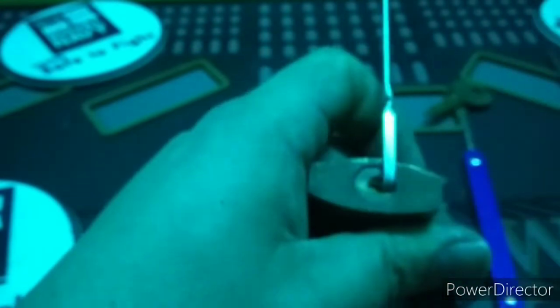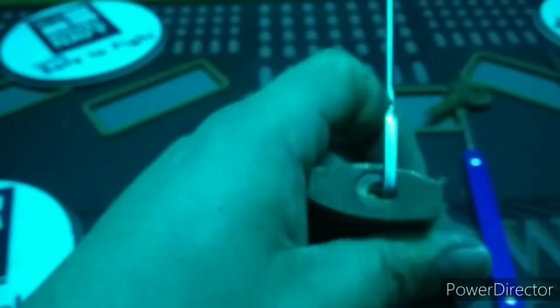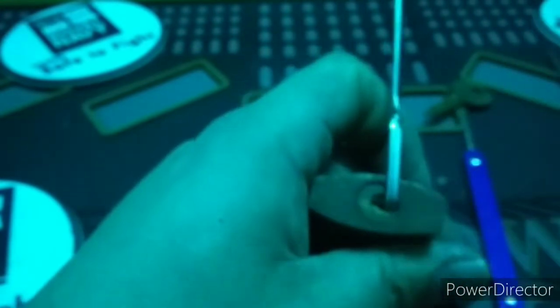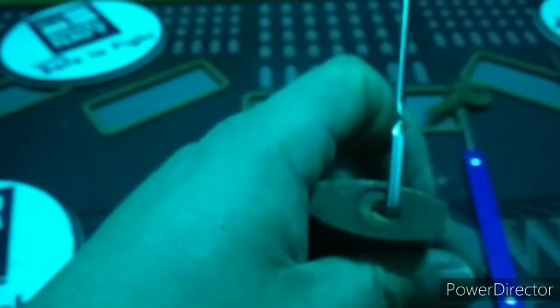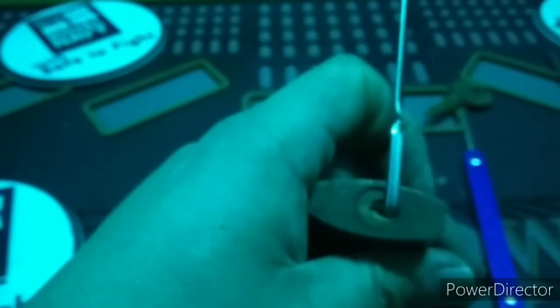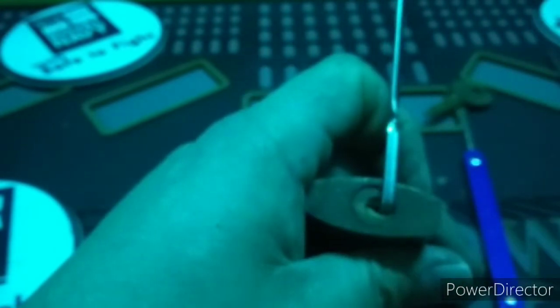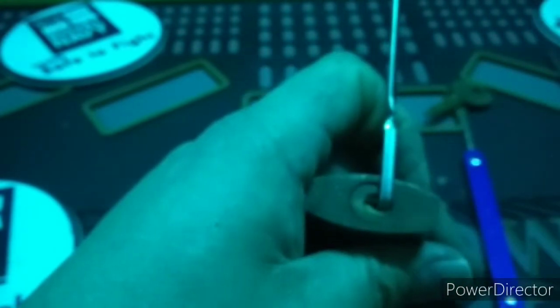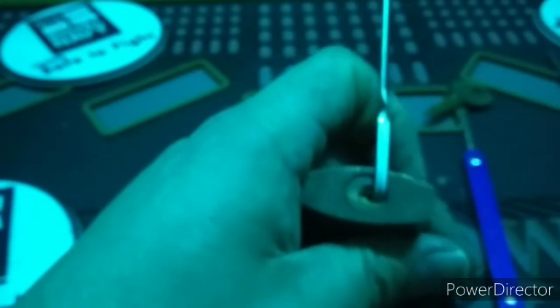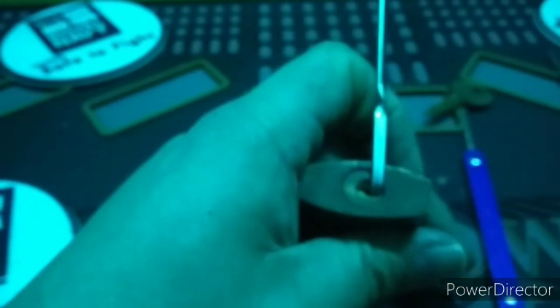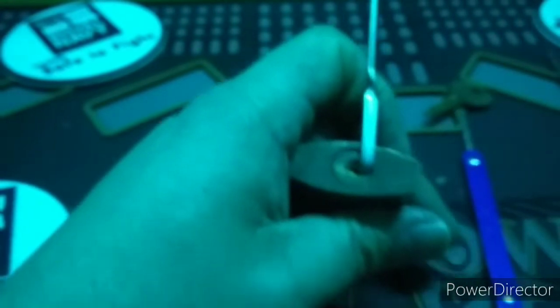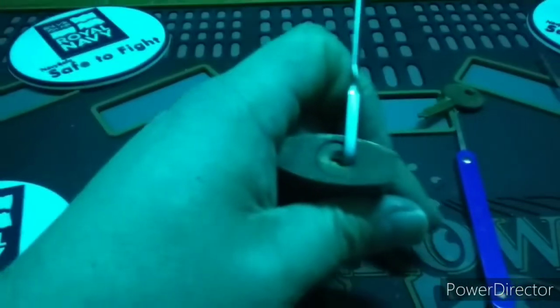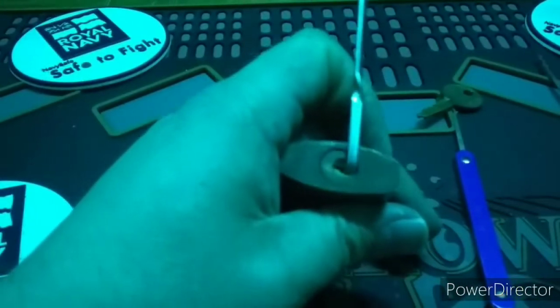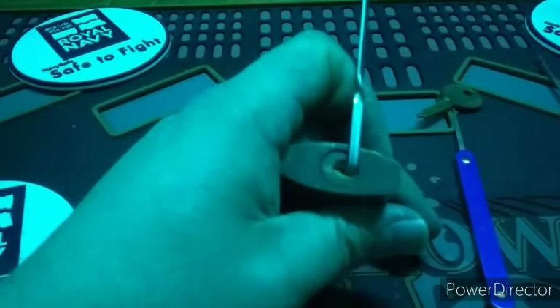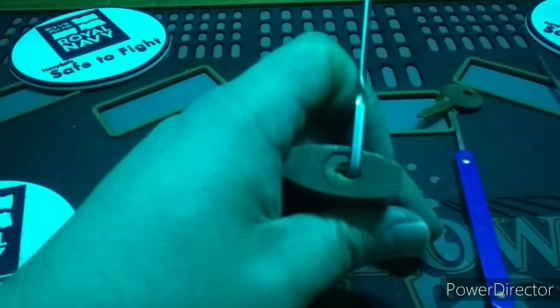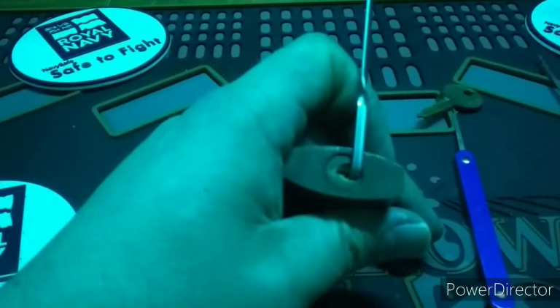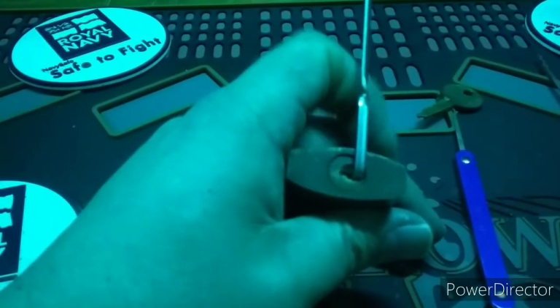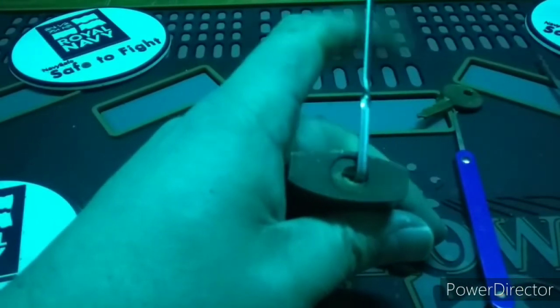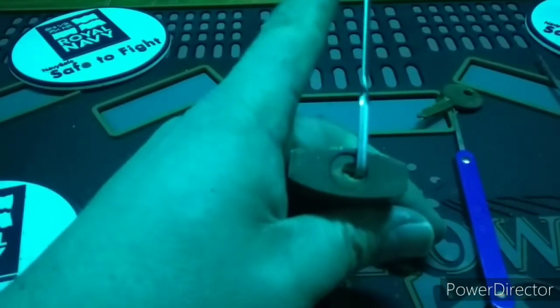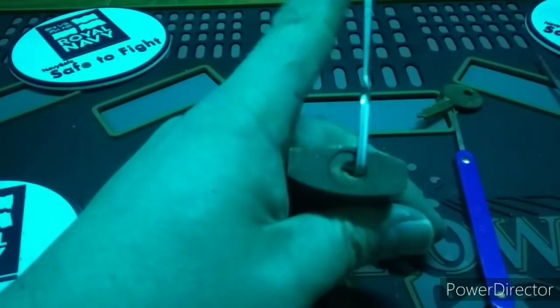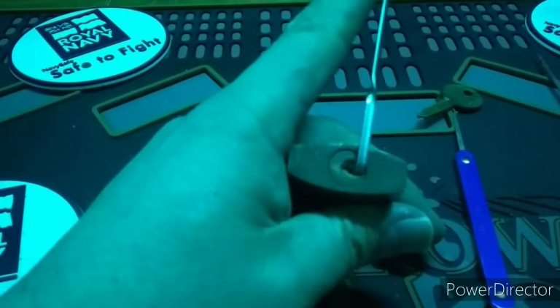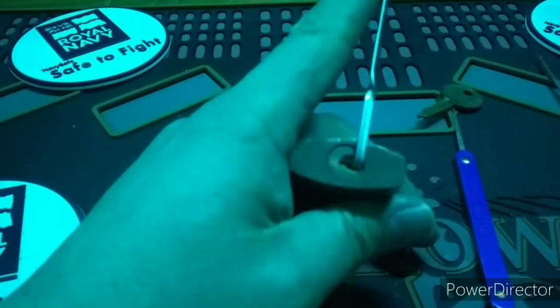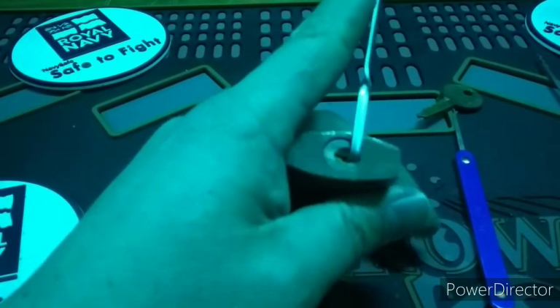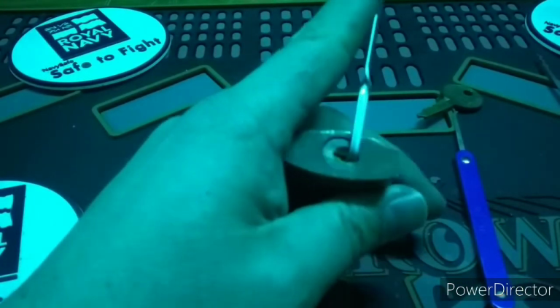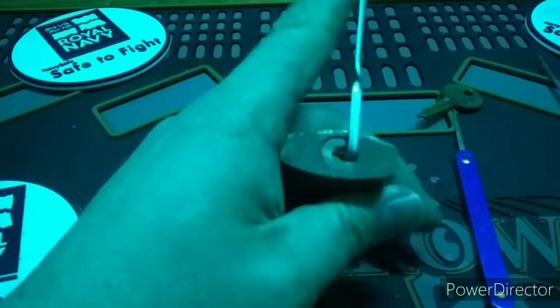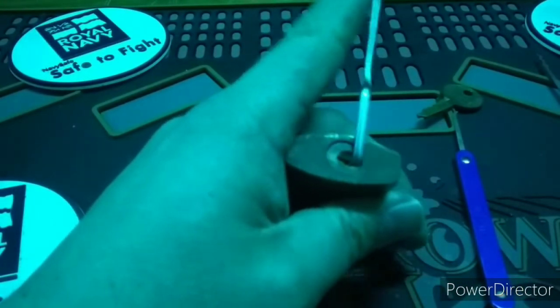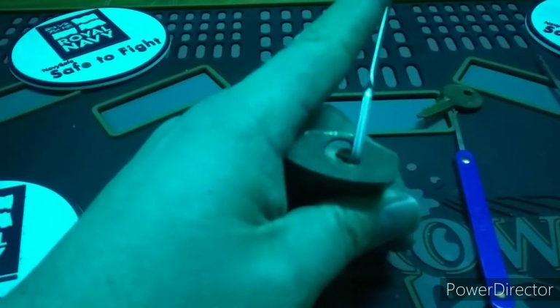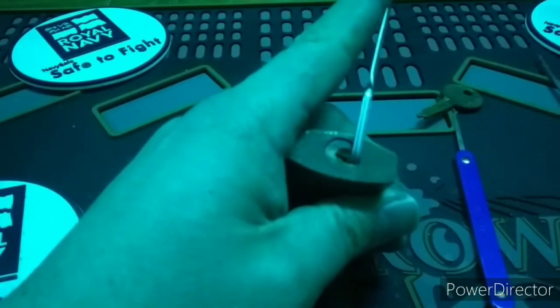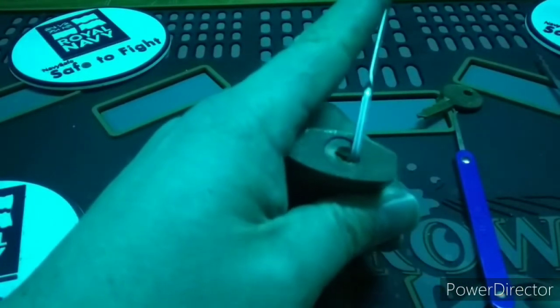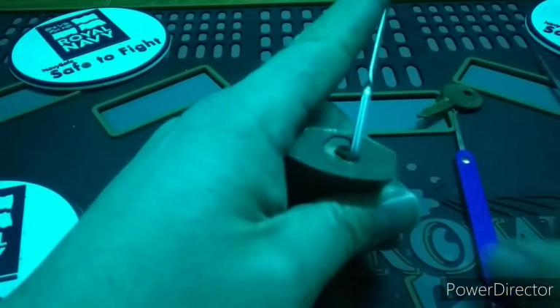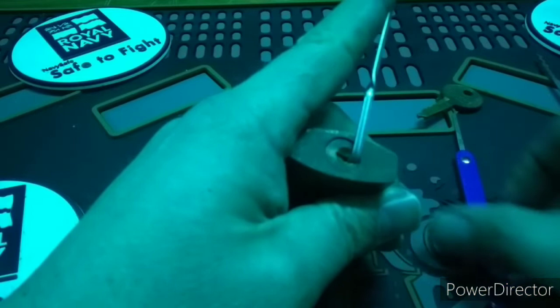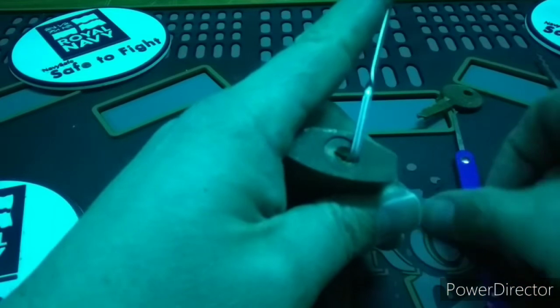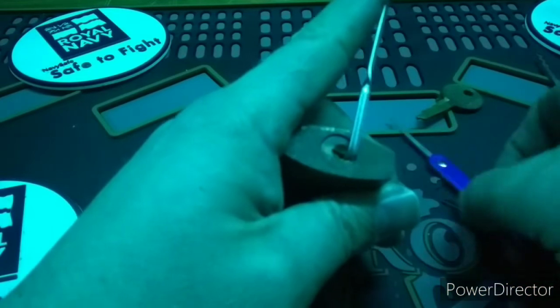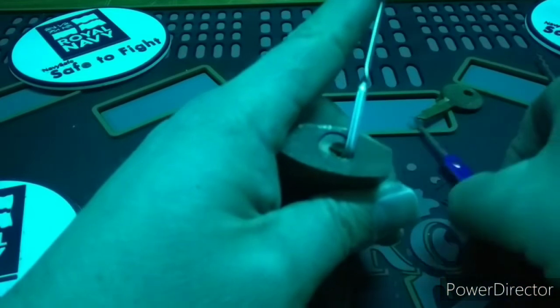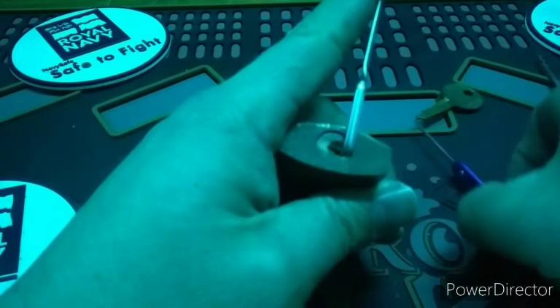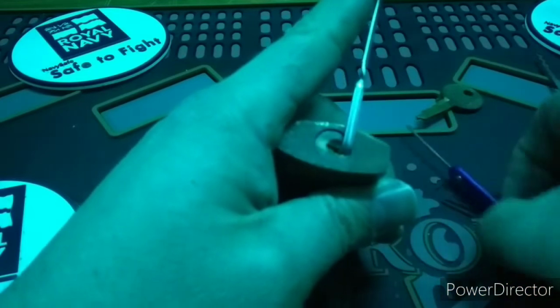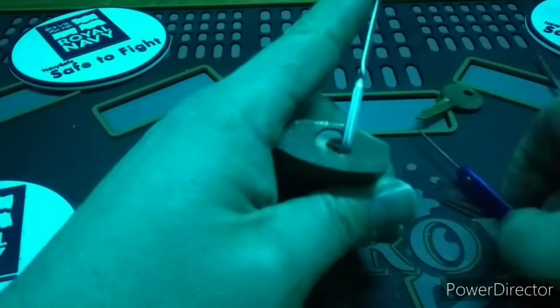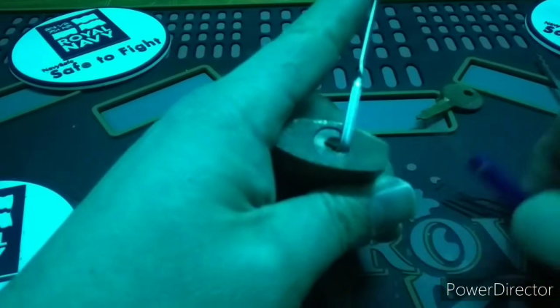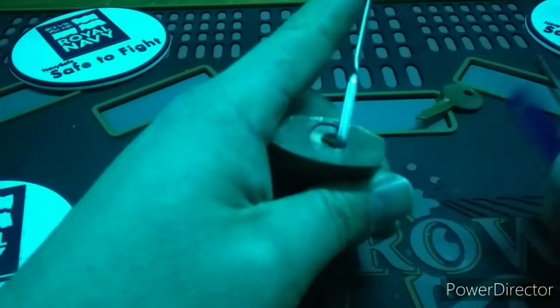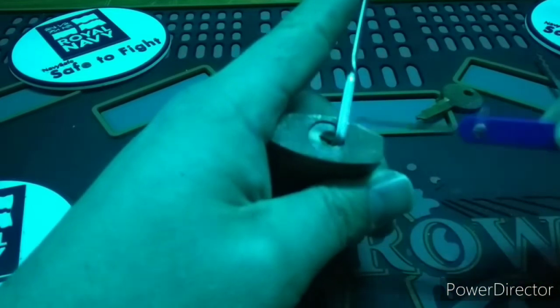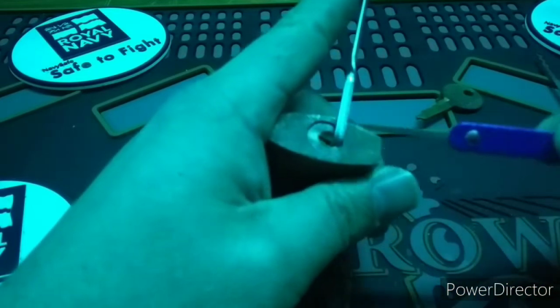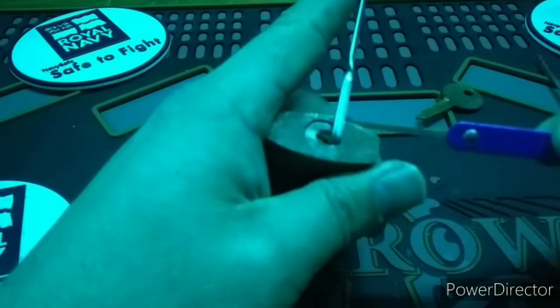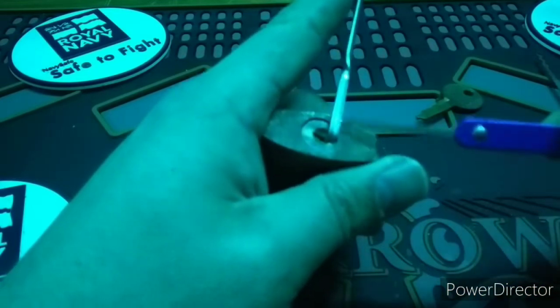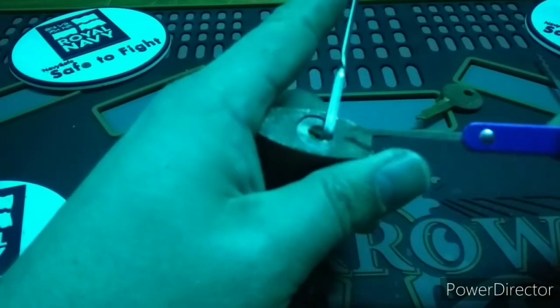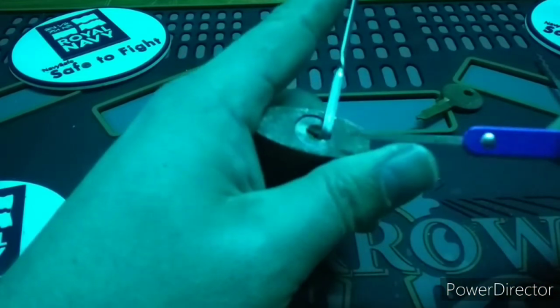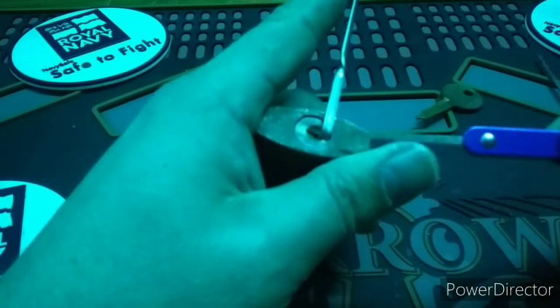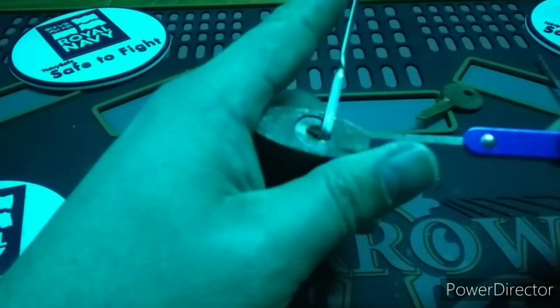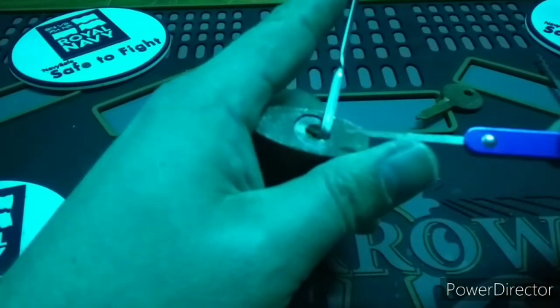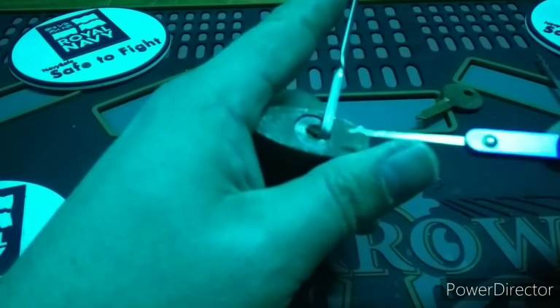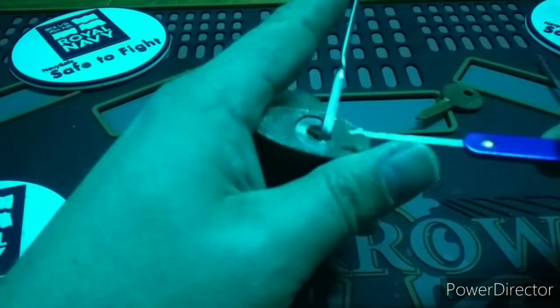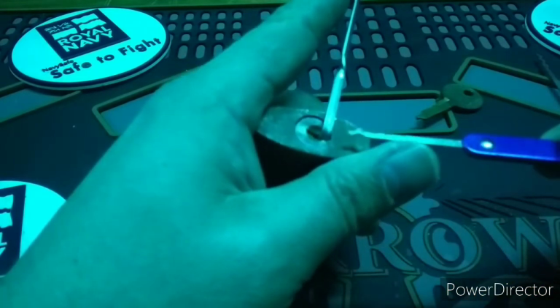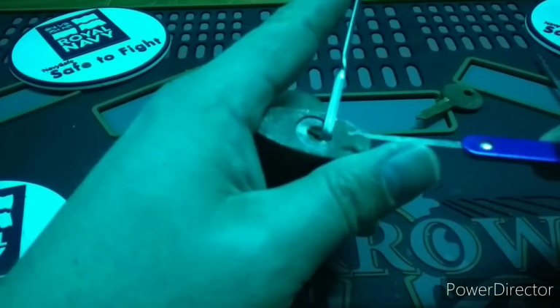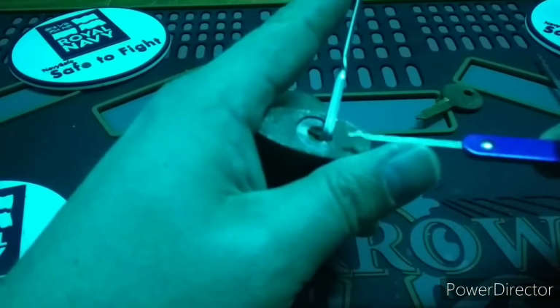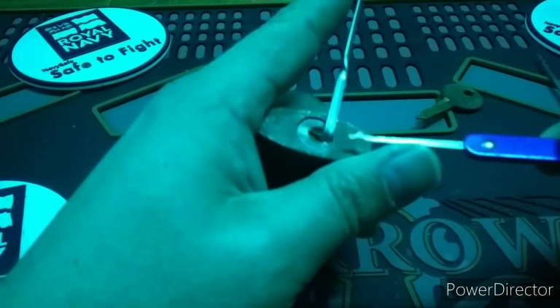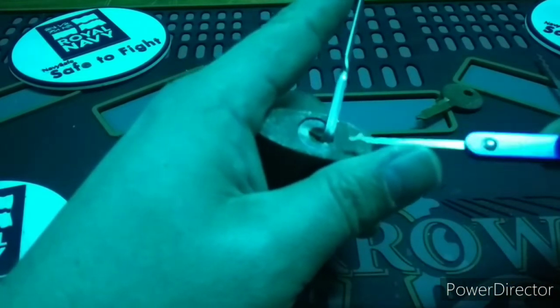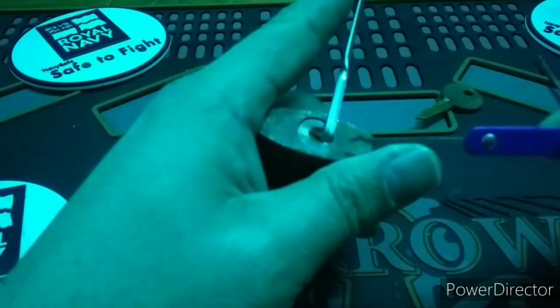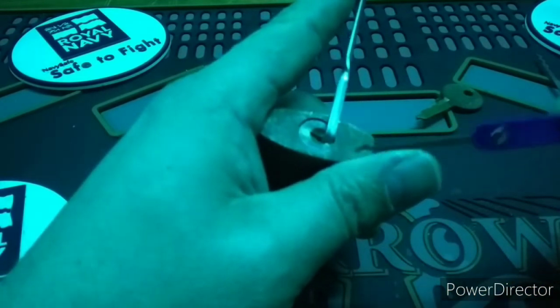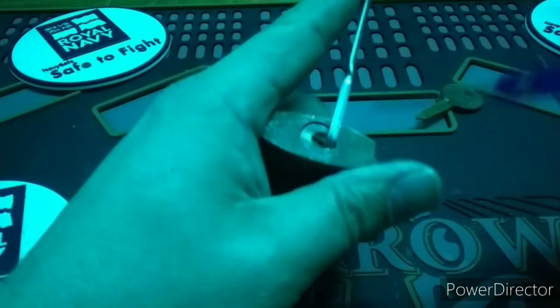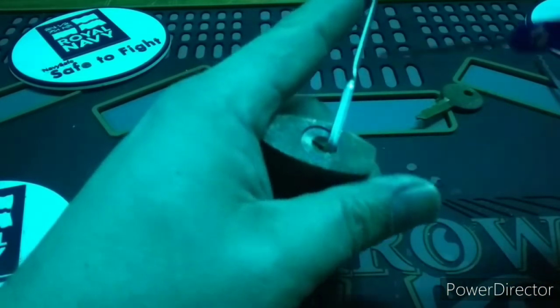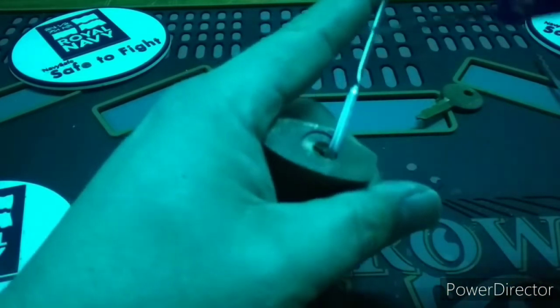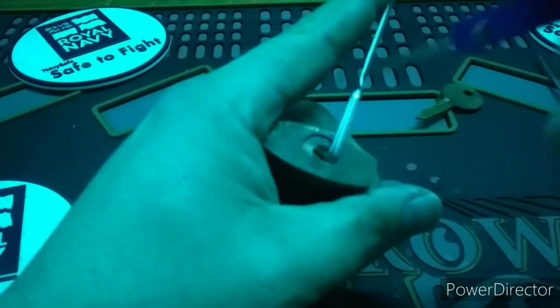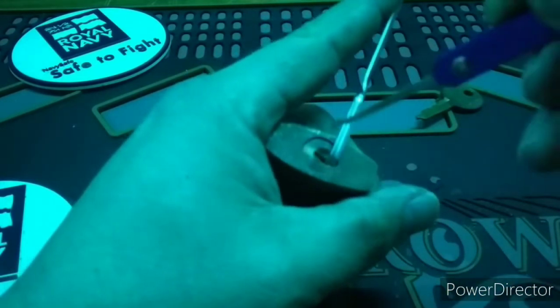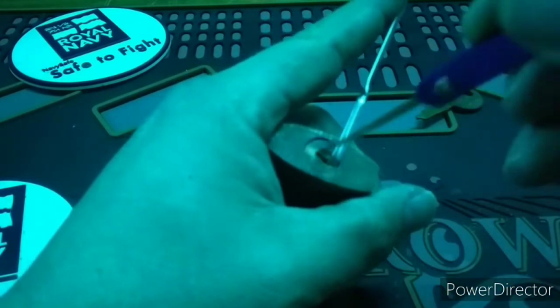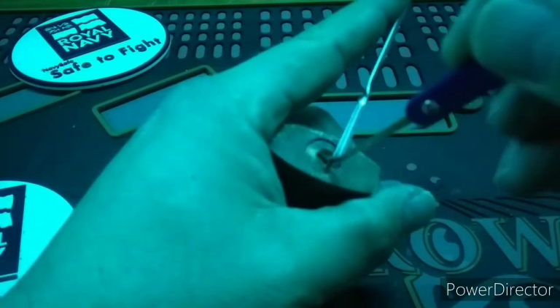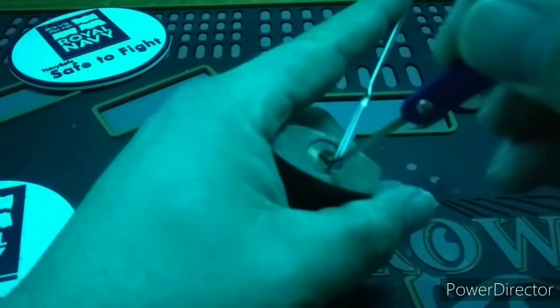As with many older locks it doesn't take much to open. Here I'm using a broken bogata to get the job done.